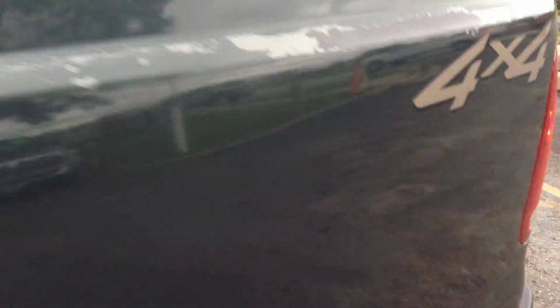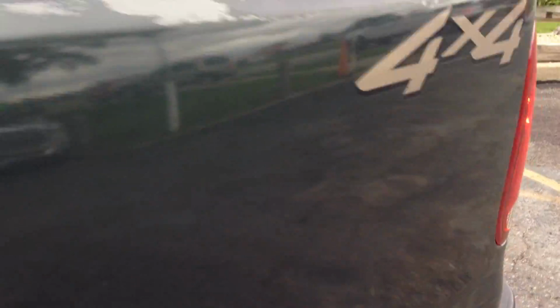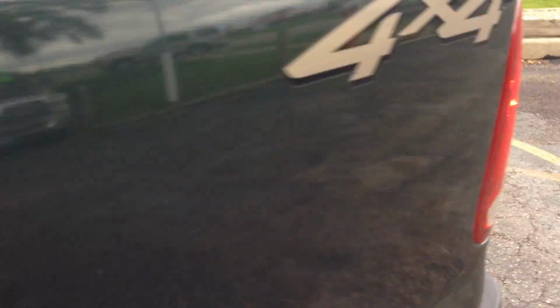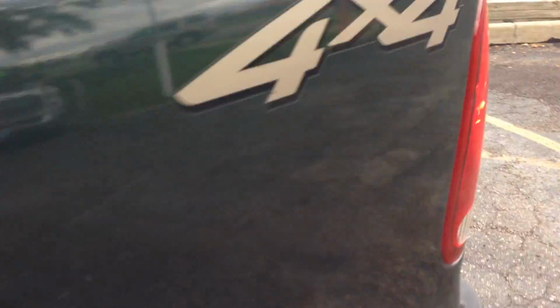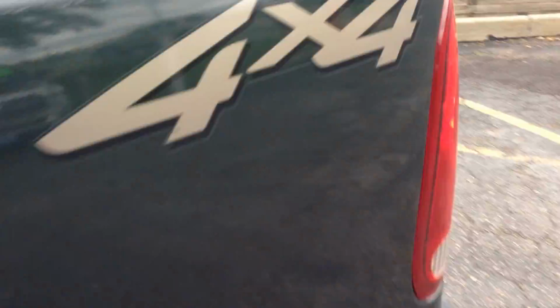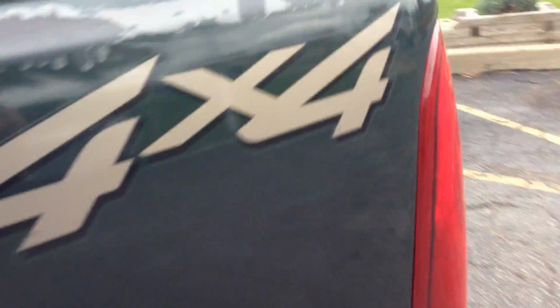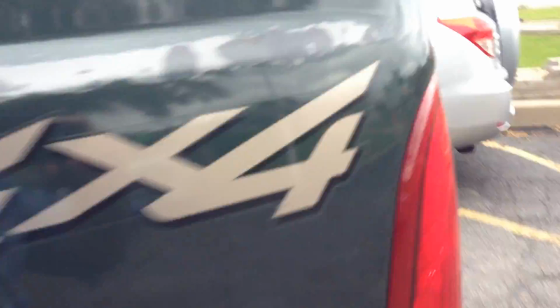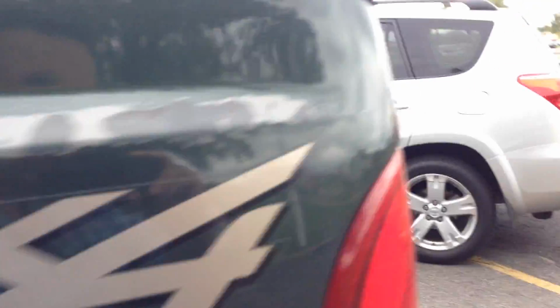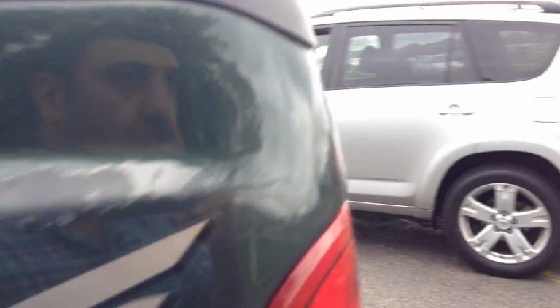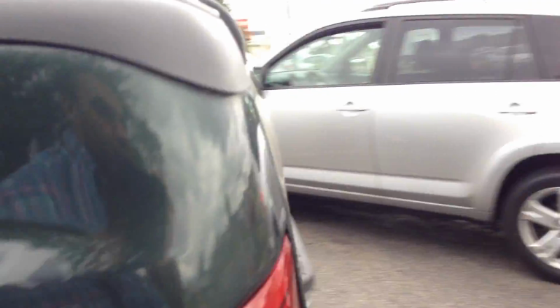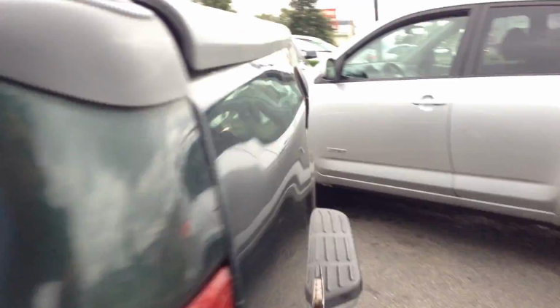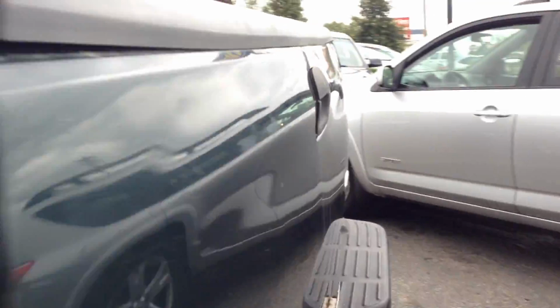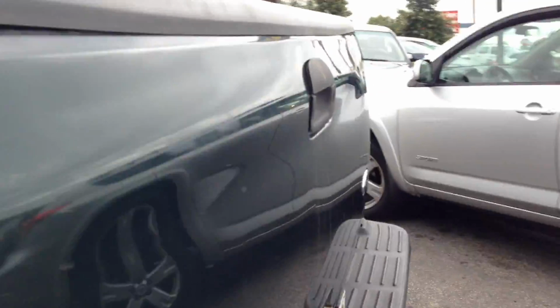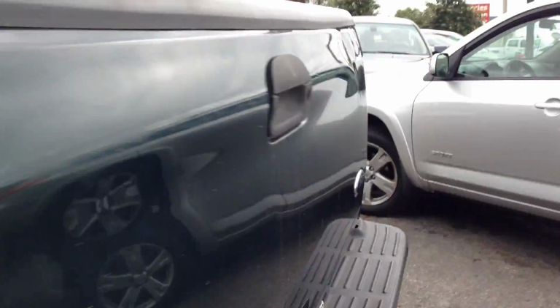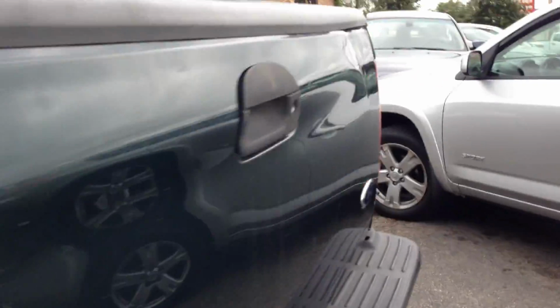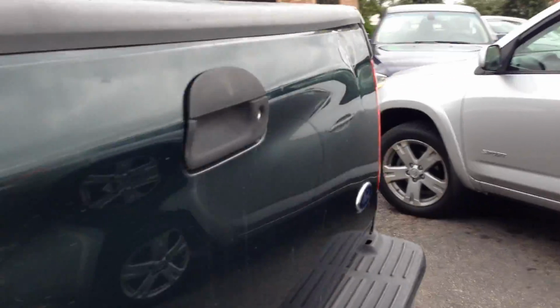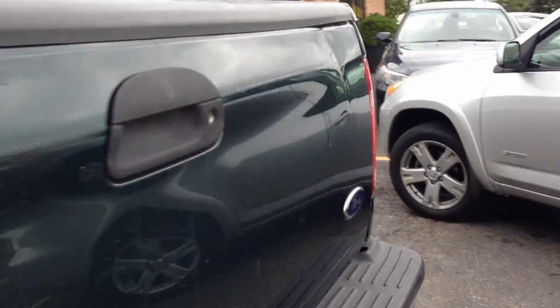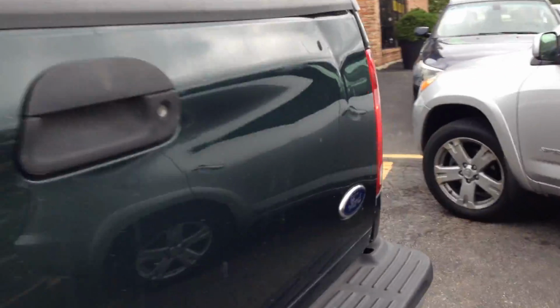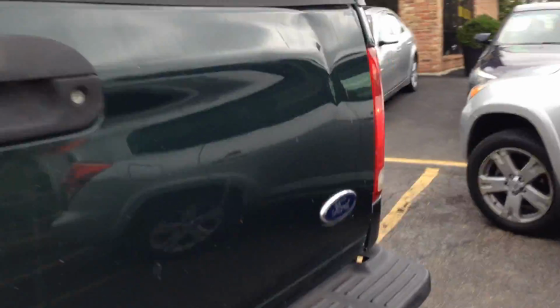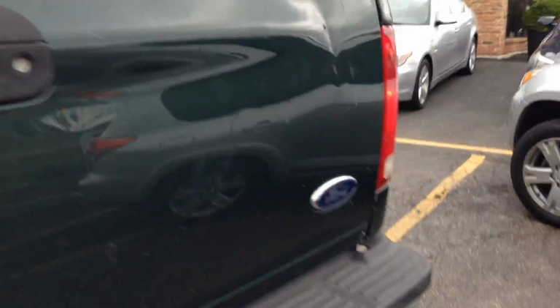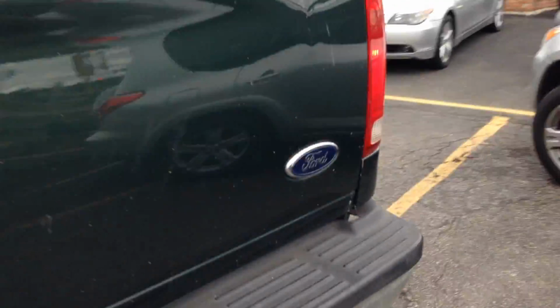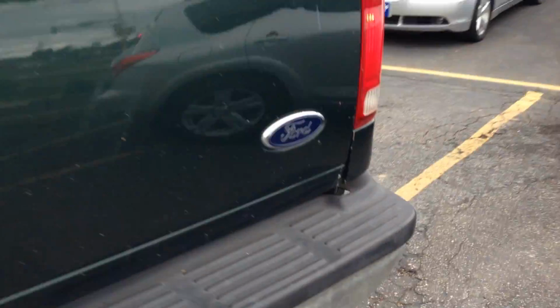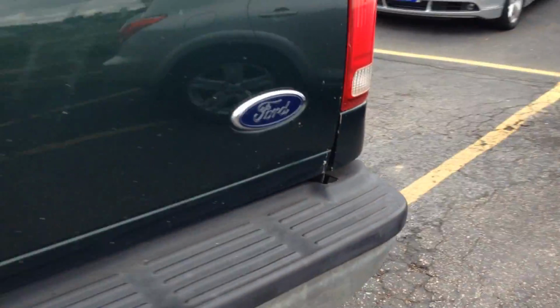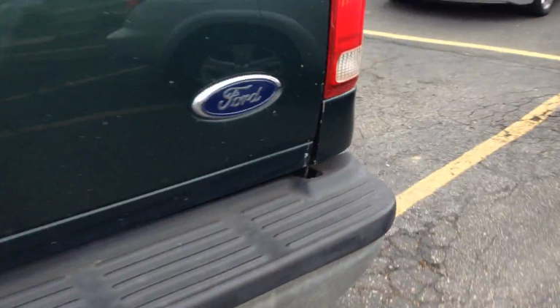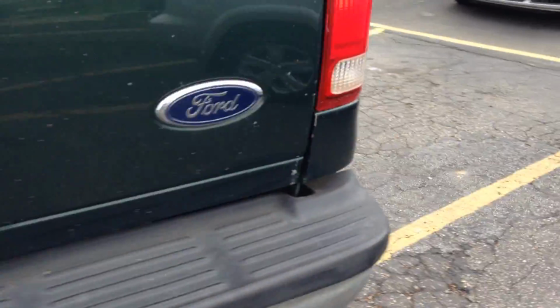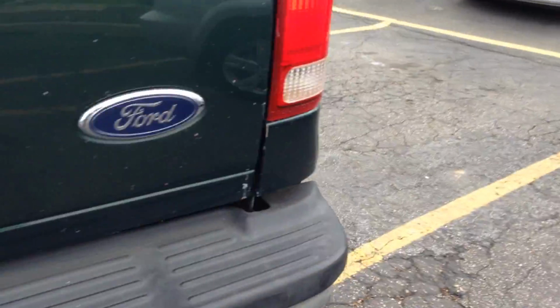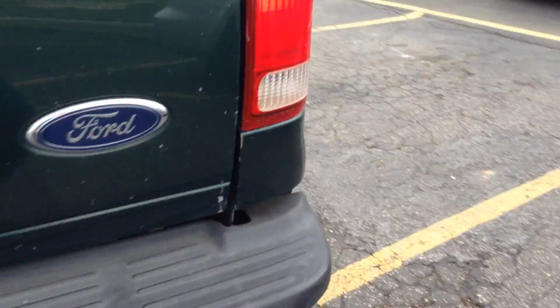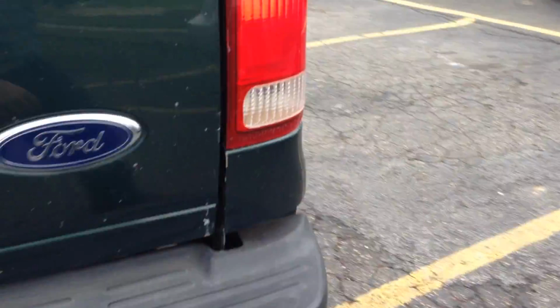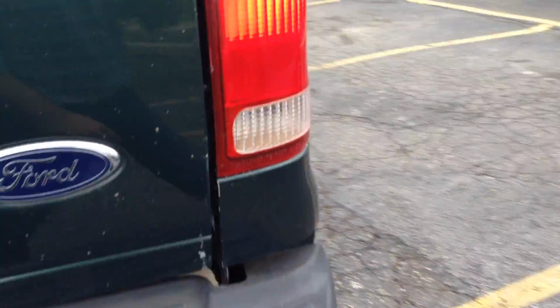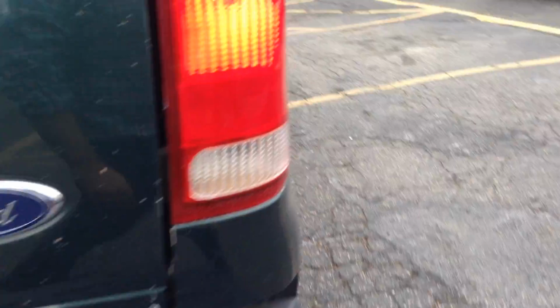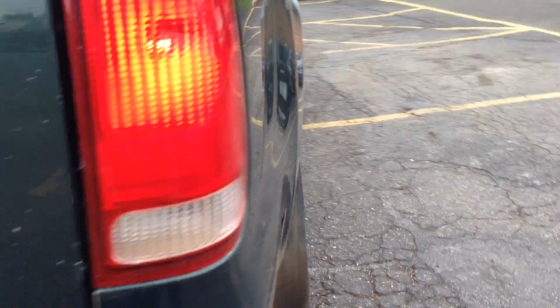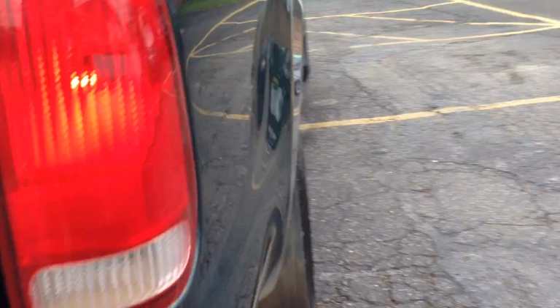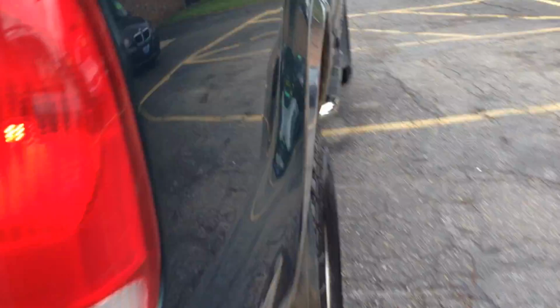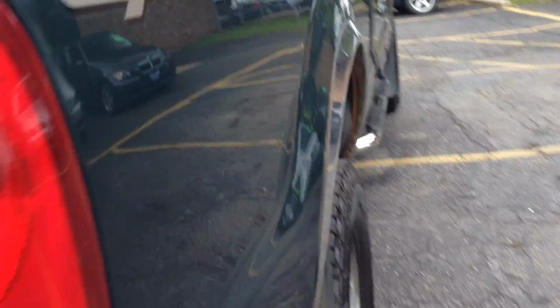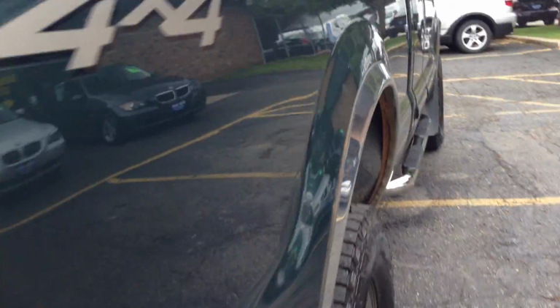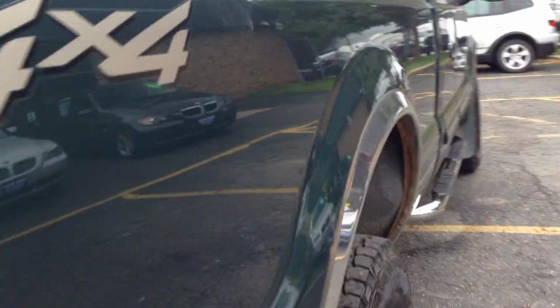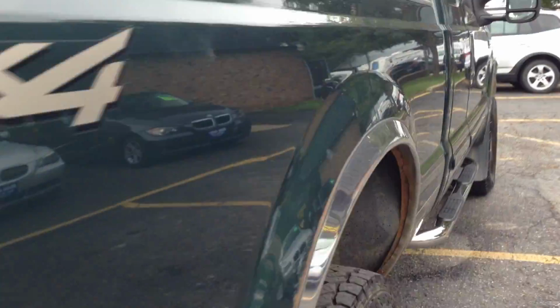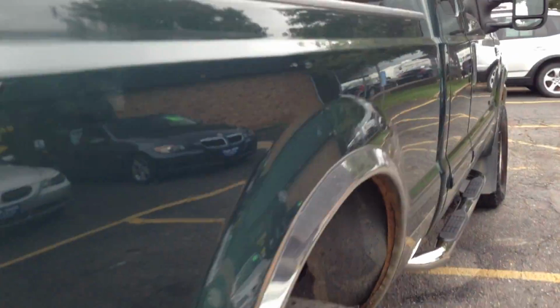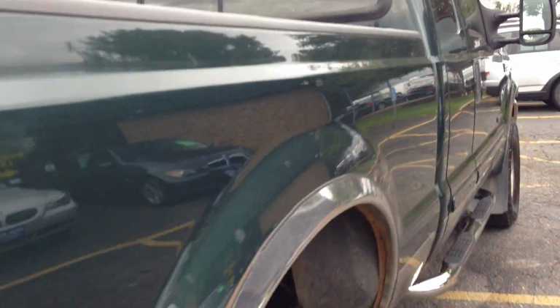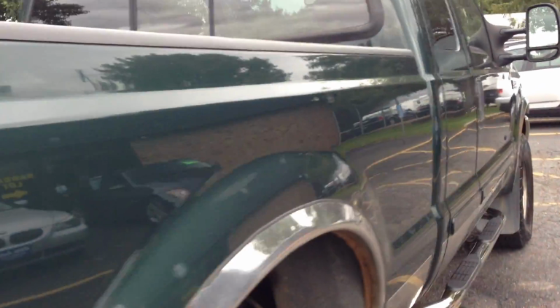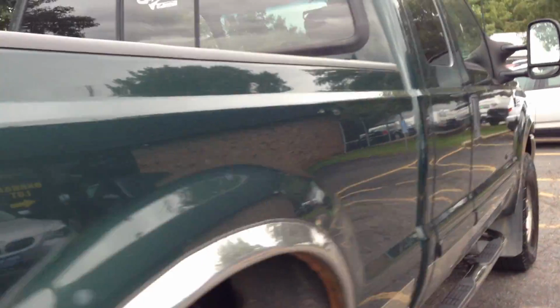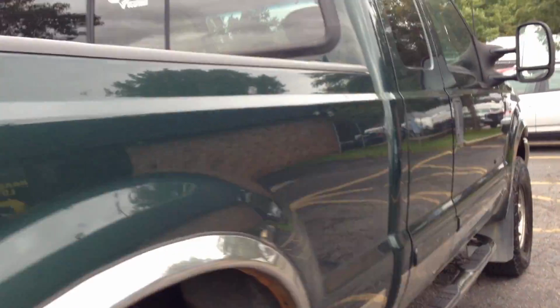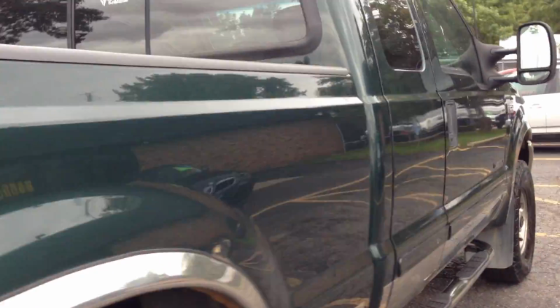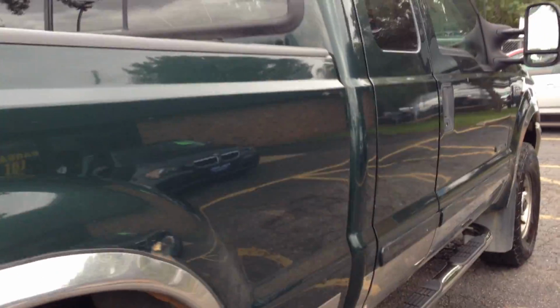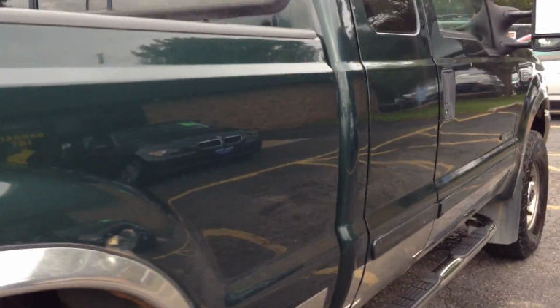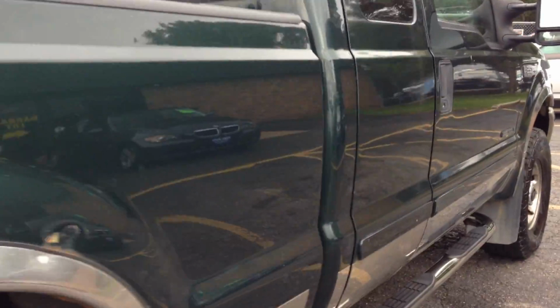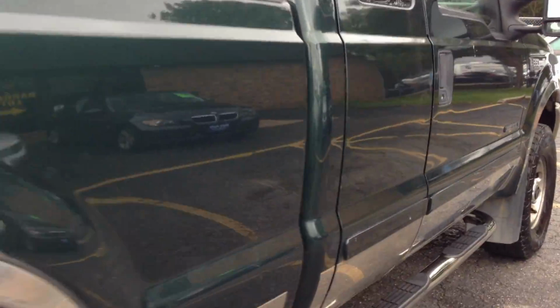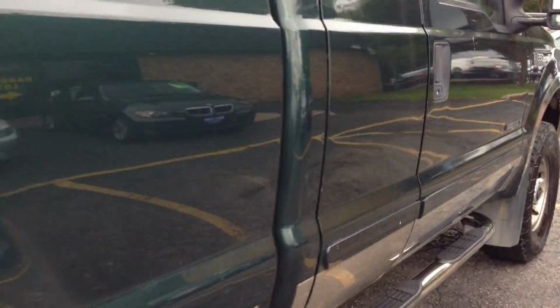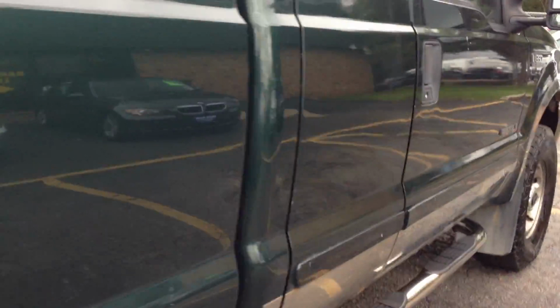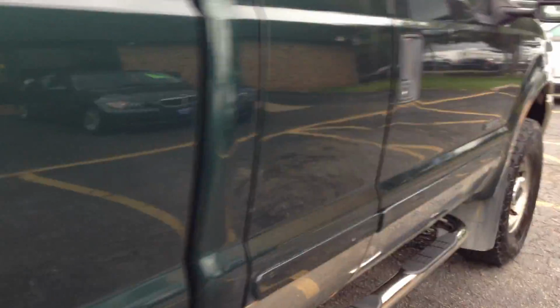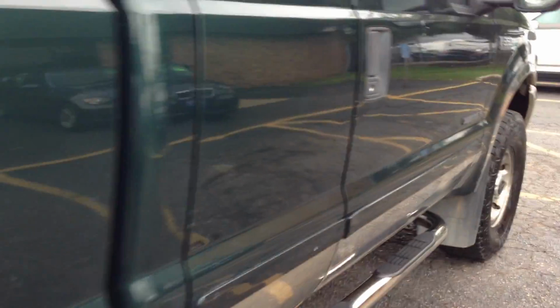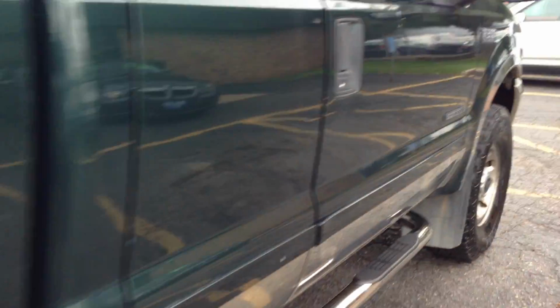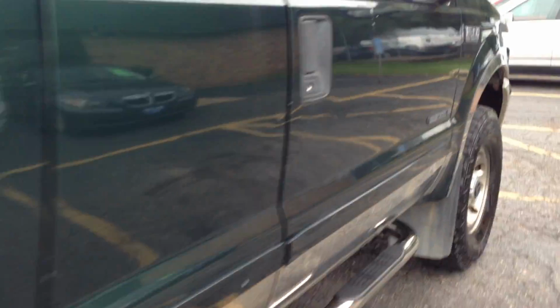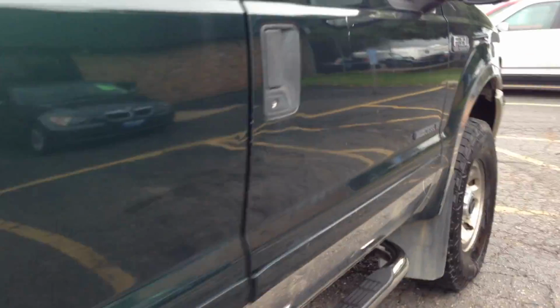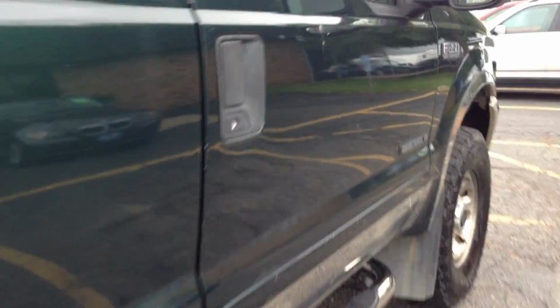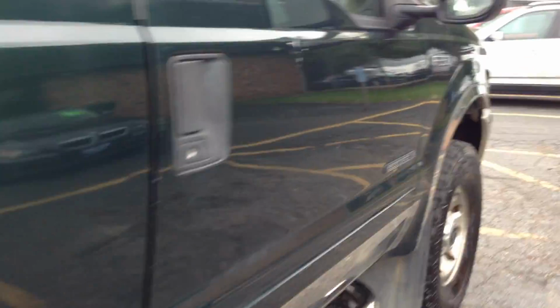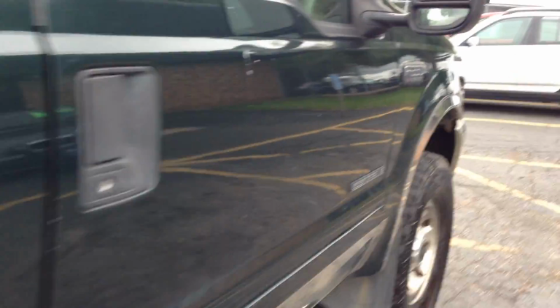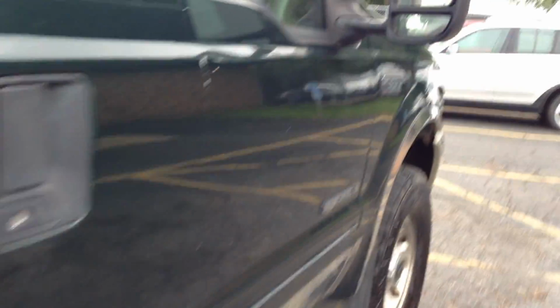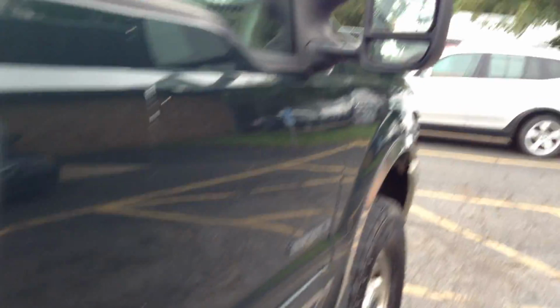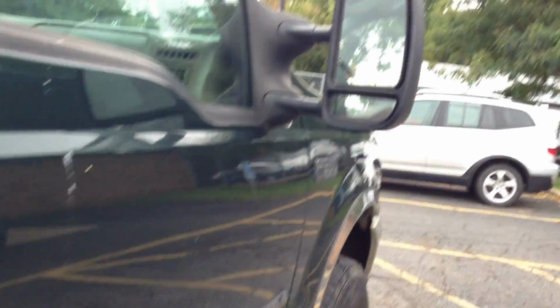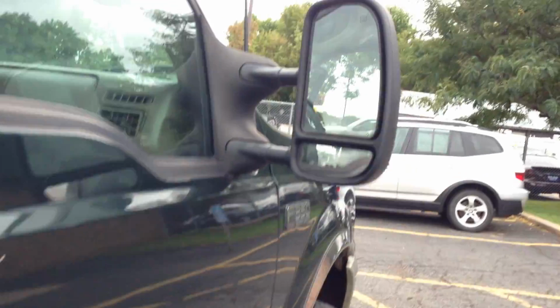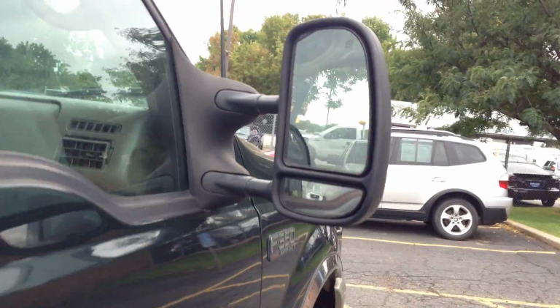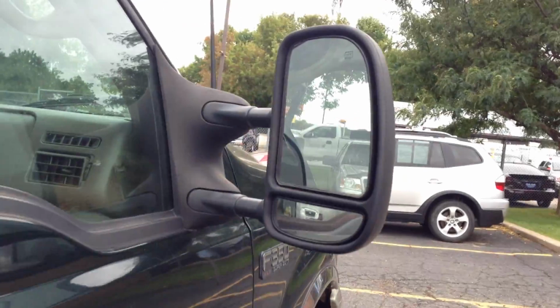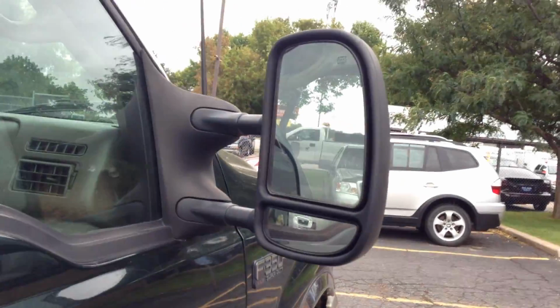It does not have a gooseneck hitch, but if you need one, we could definitely help you out with that. It's a clean running diesel — starts right off, beautiful truck.